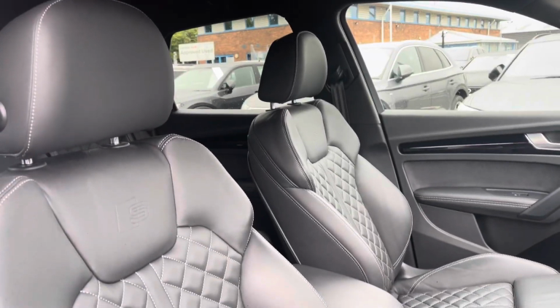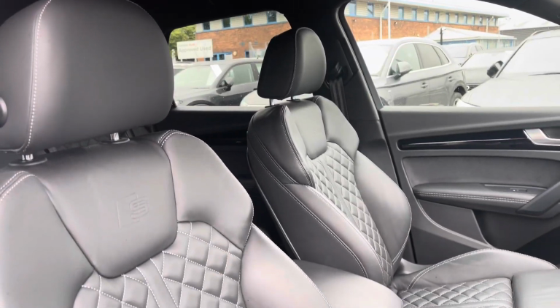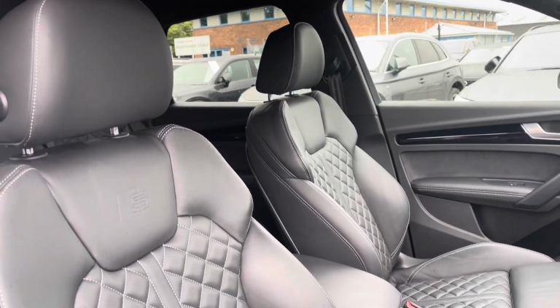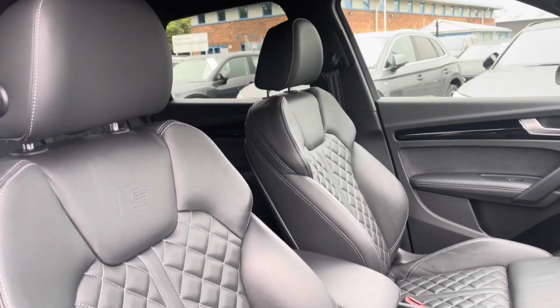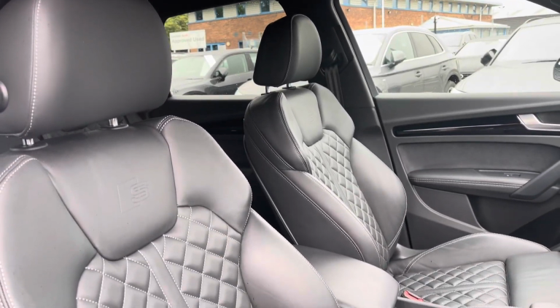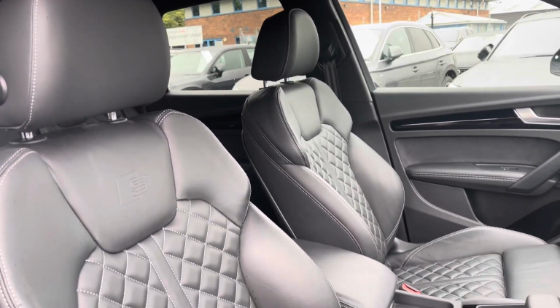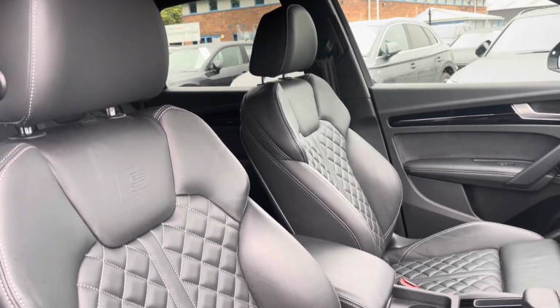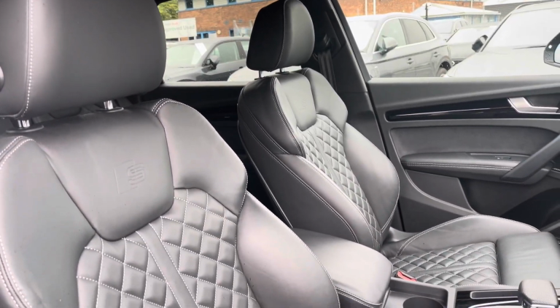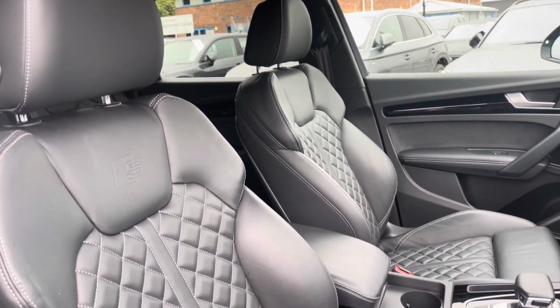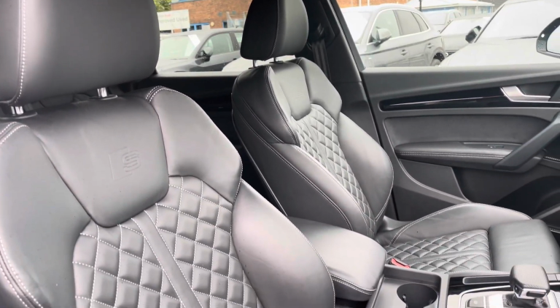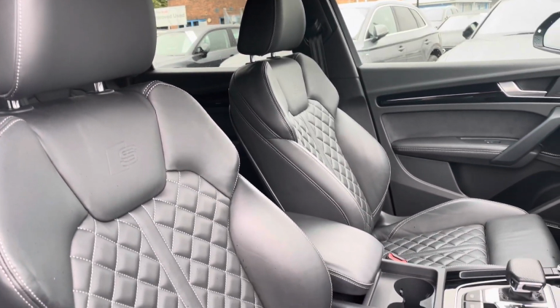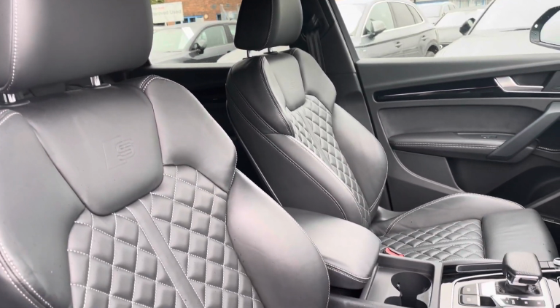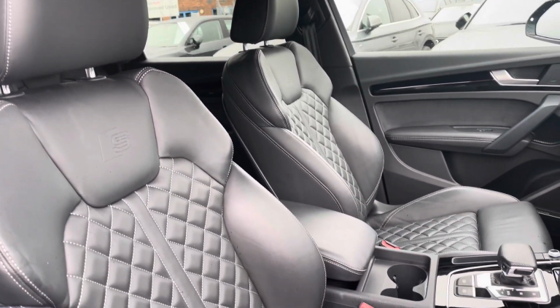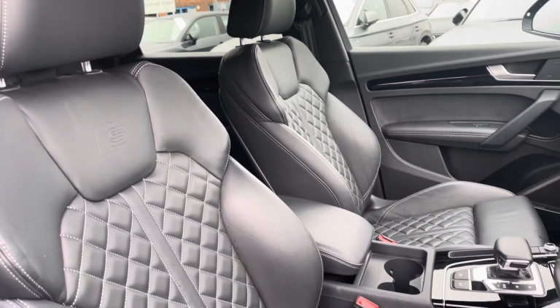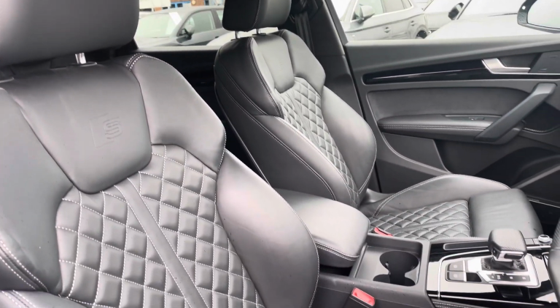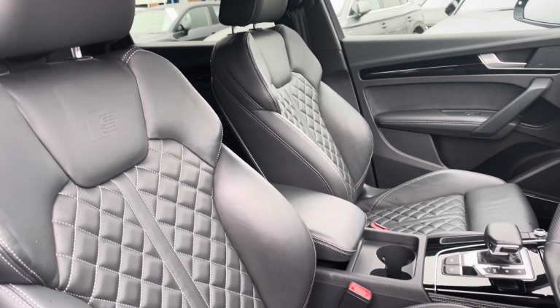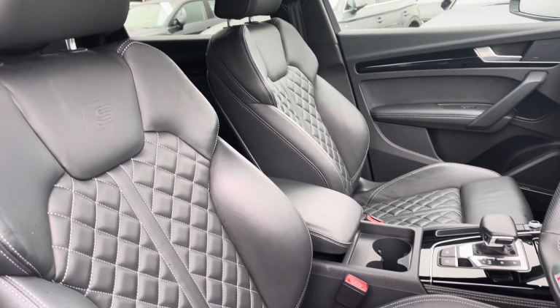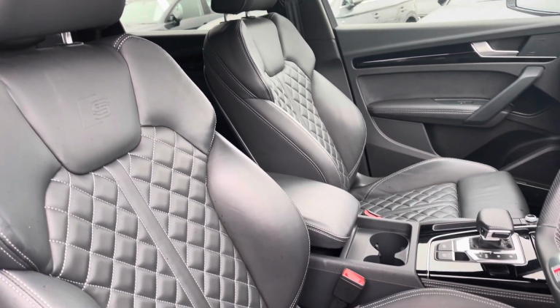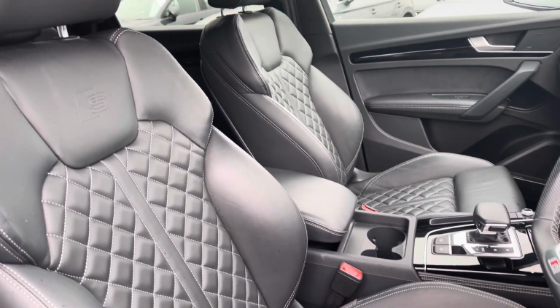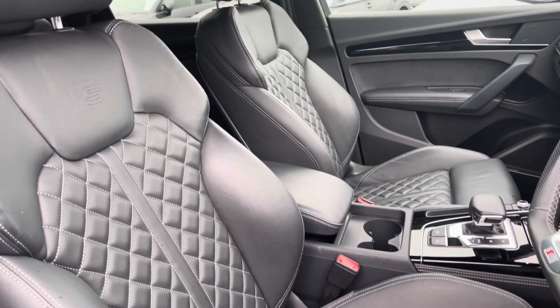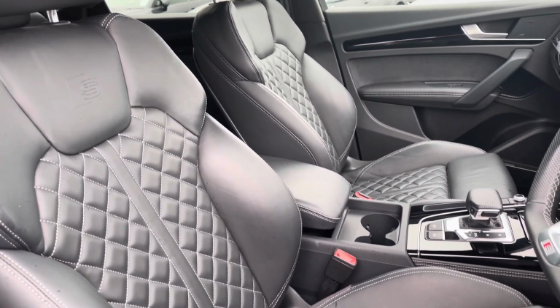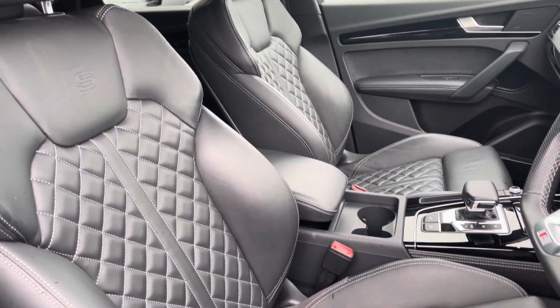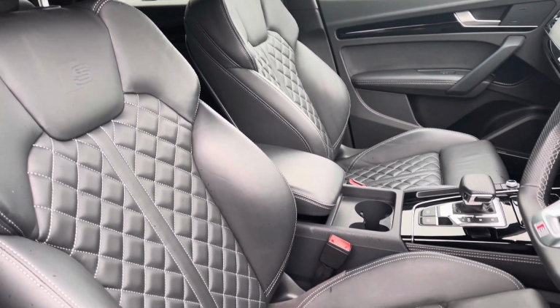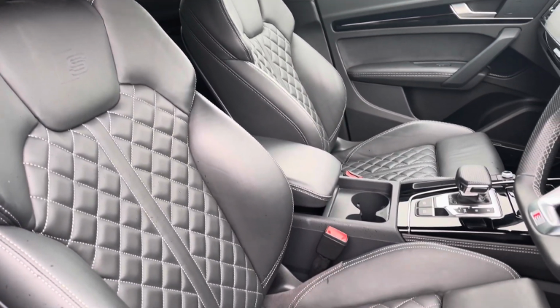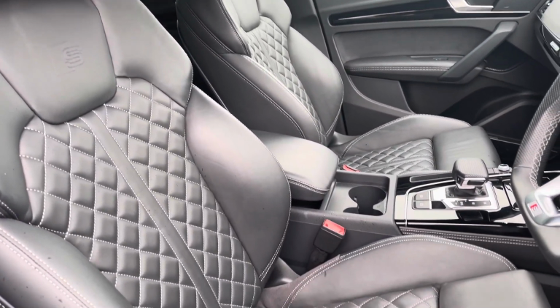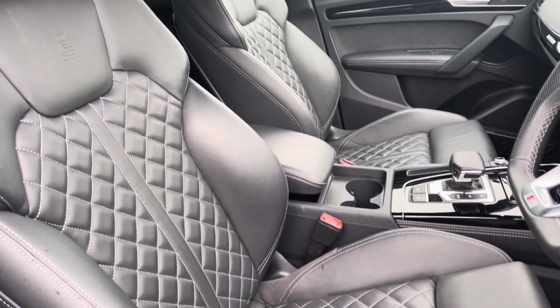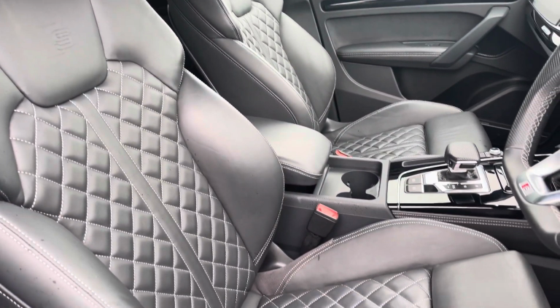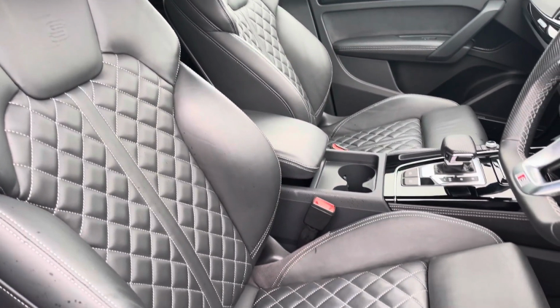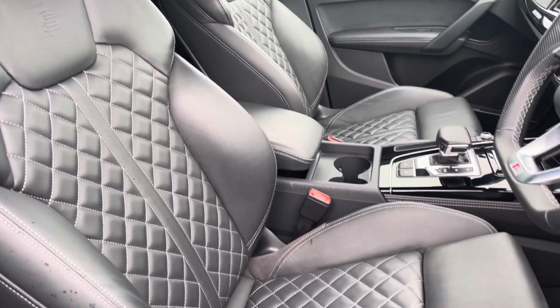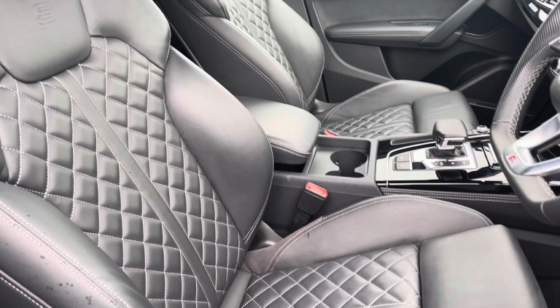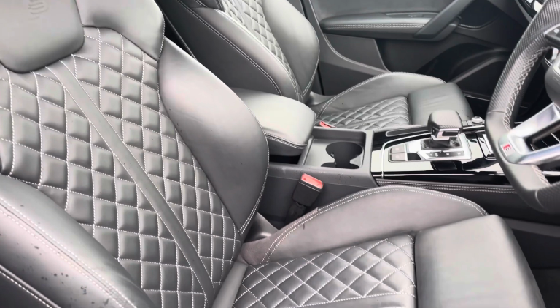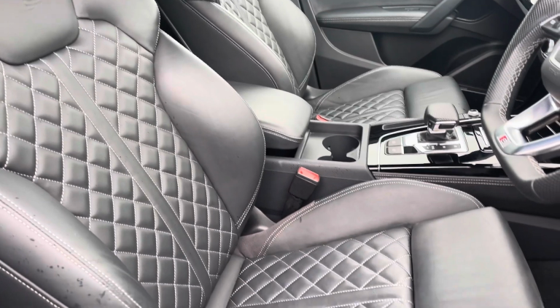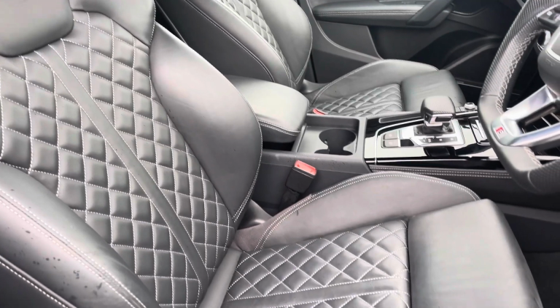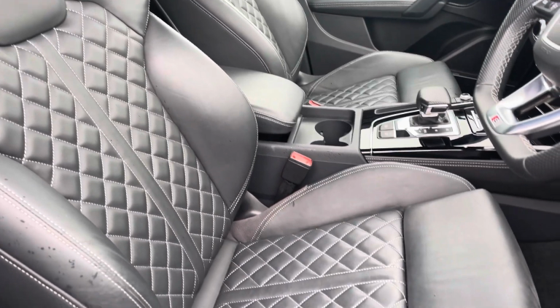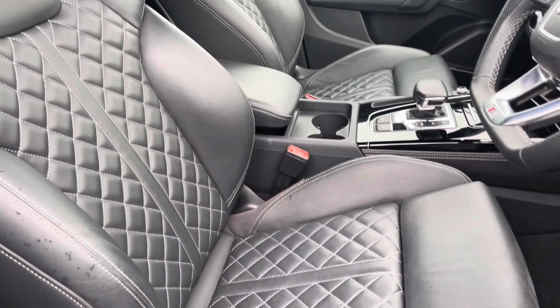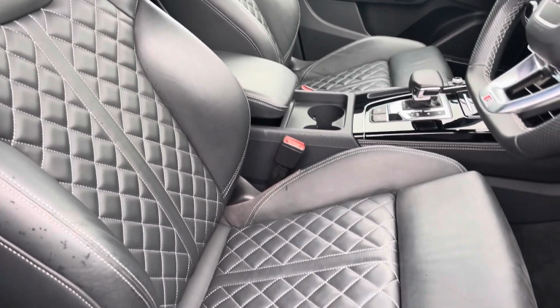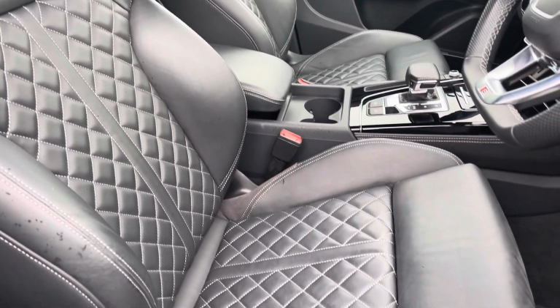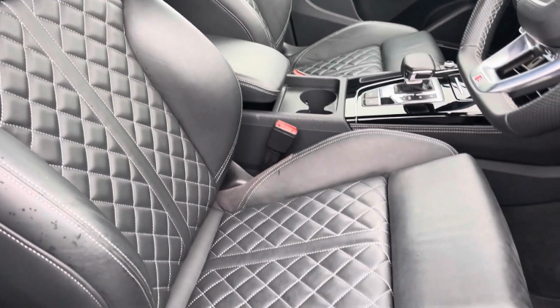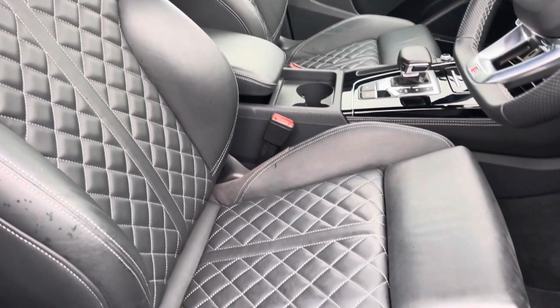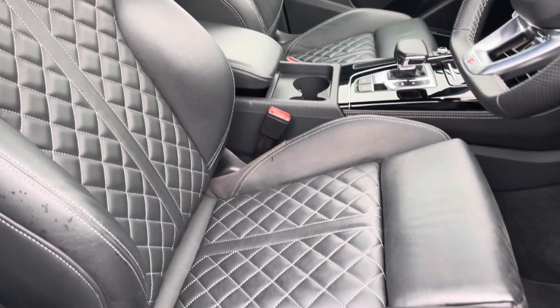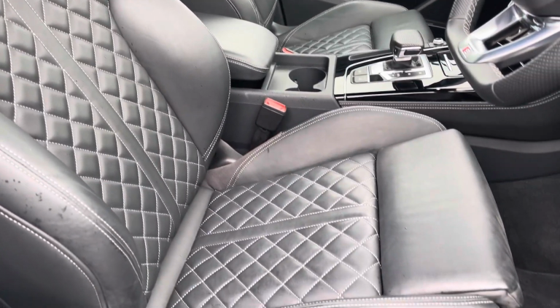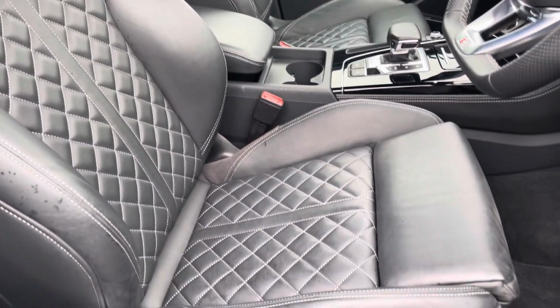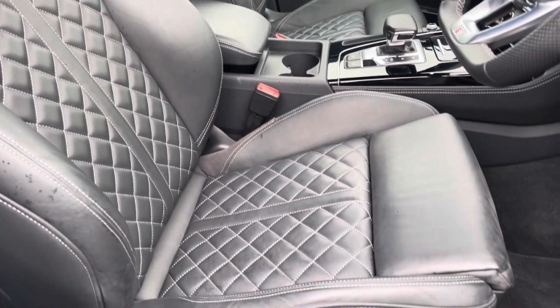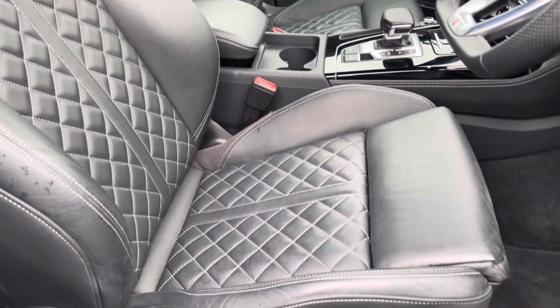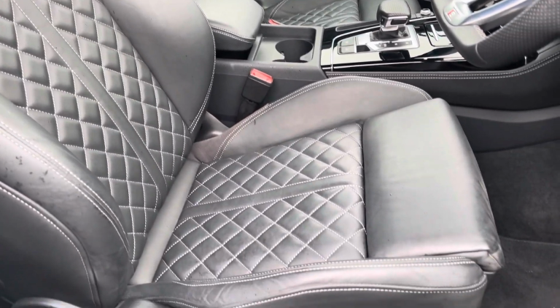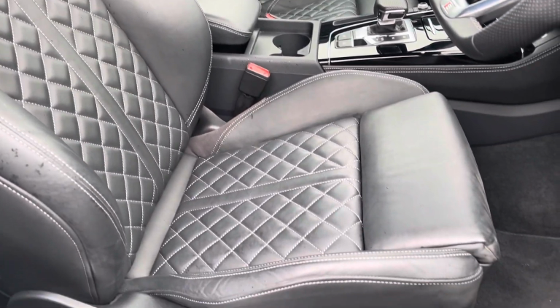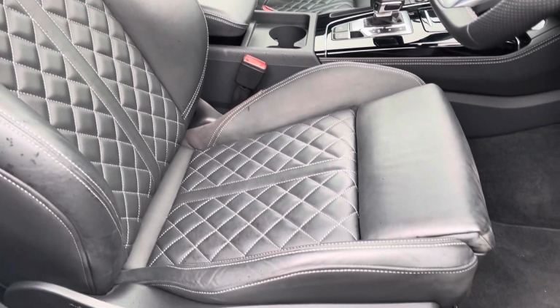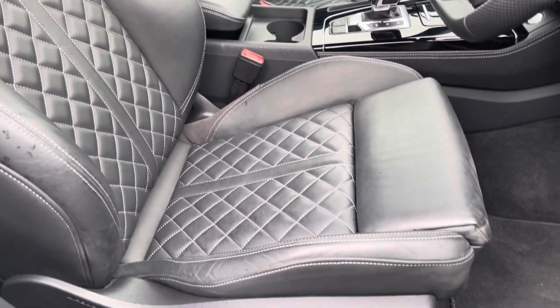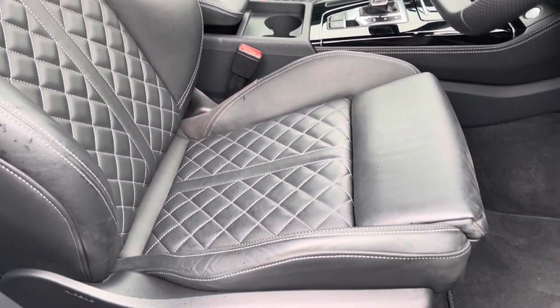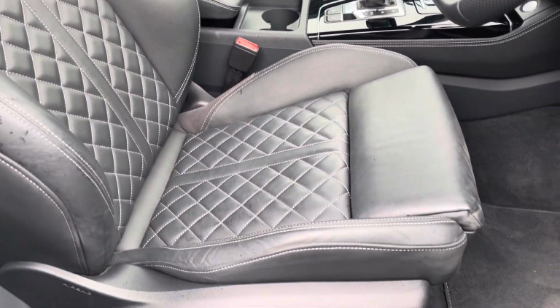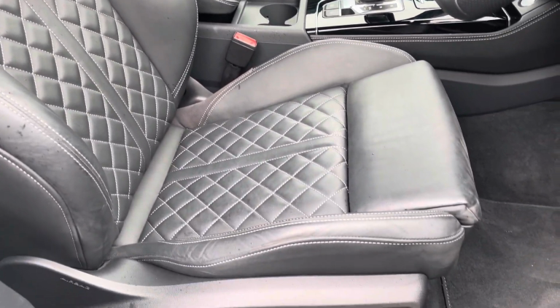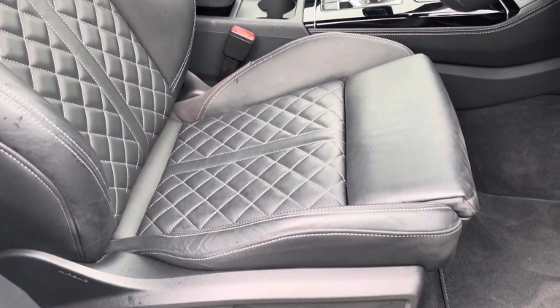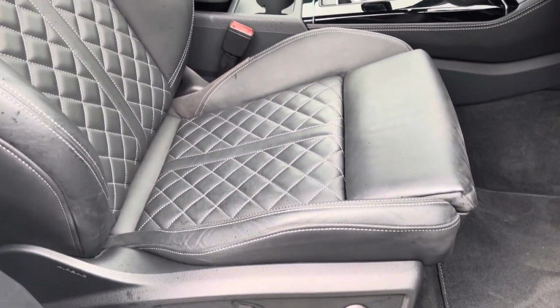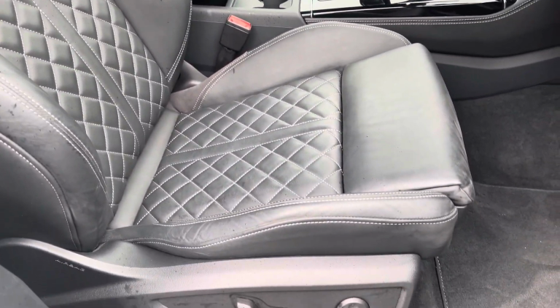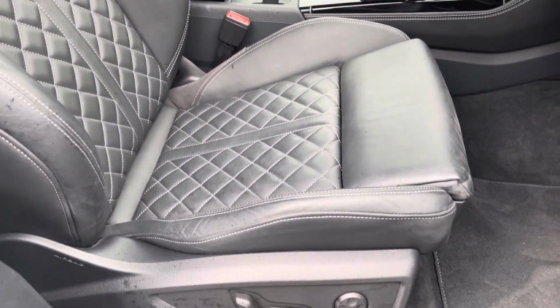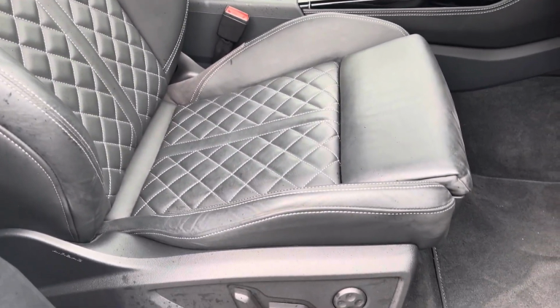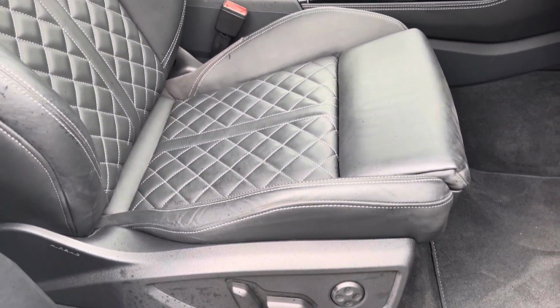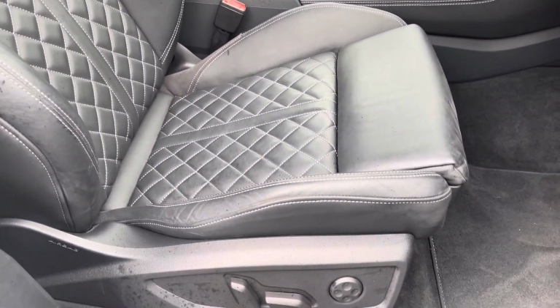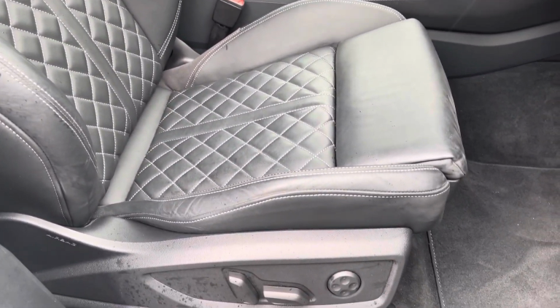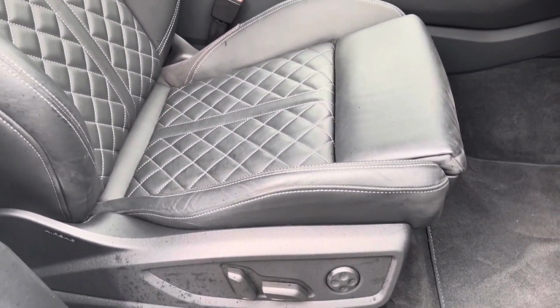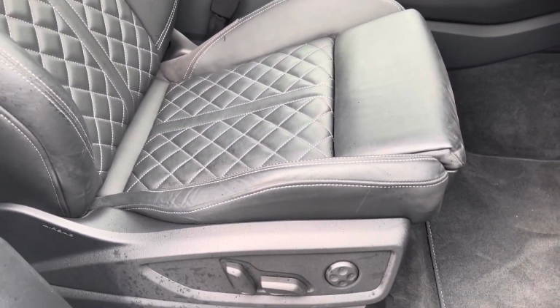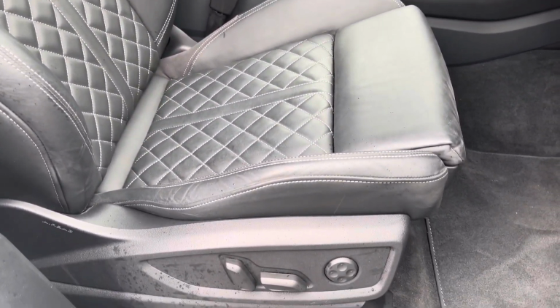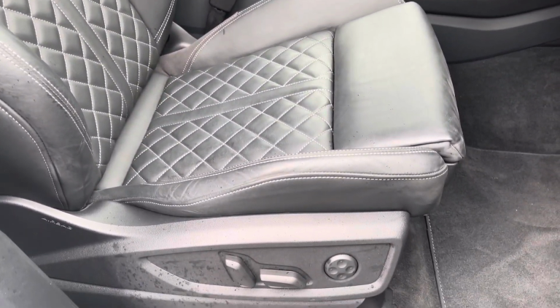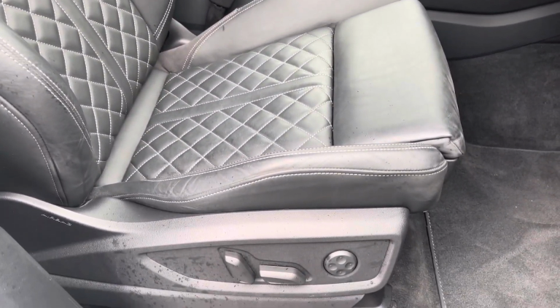The front seats are sport style with the S-line logo and offer plenty of comfort, support, and adjustment thanks to electrically adjustable switches.